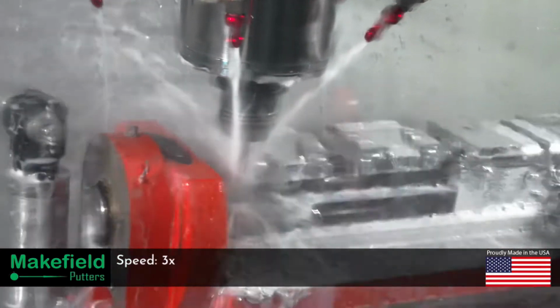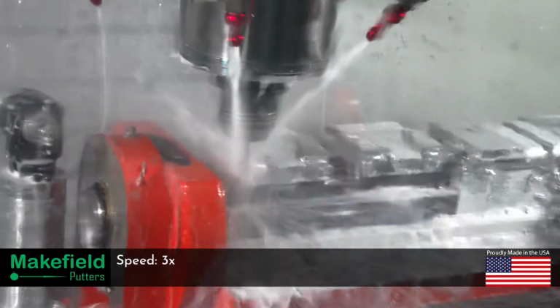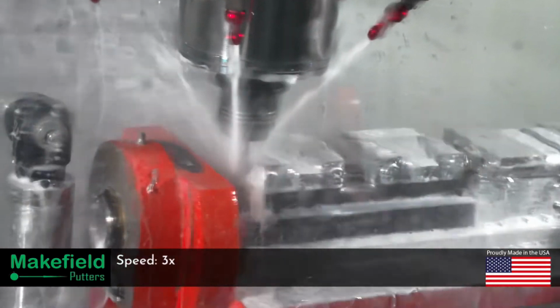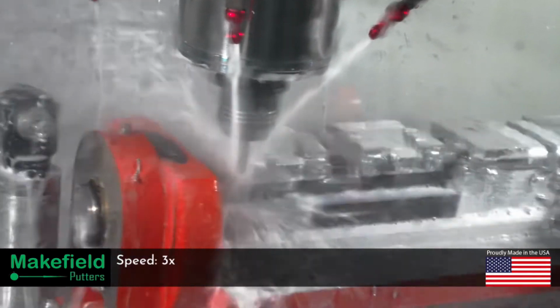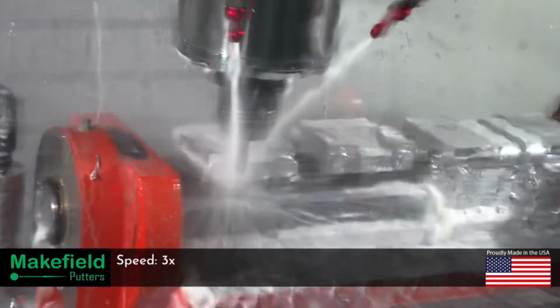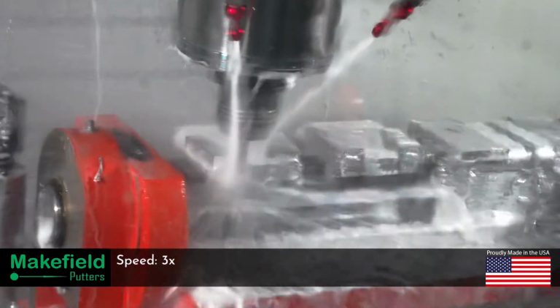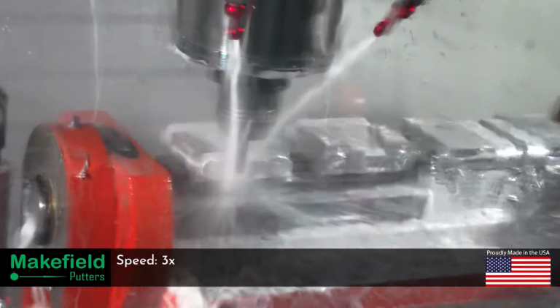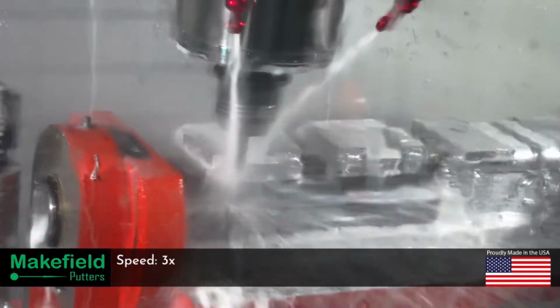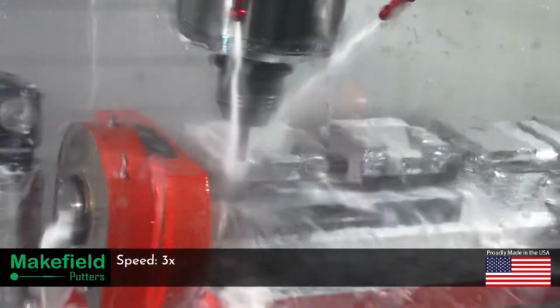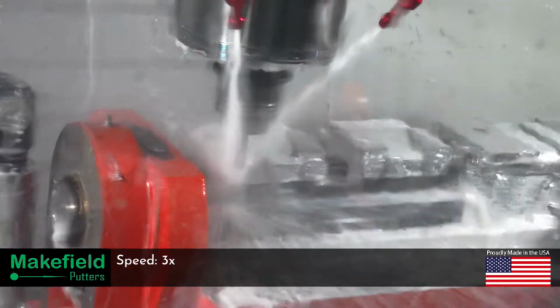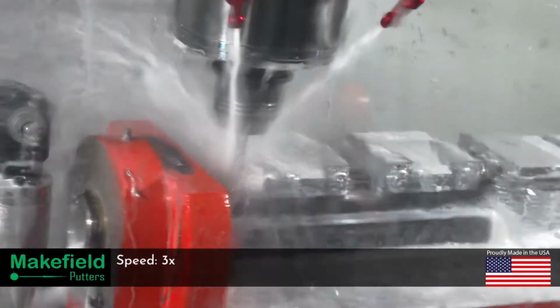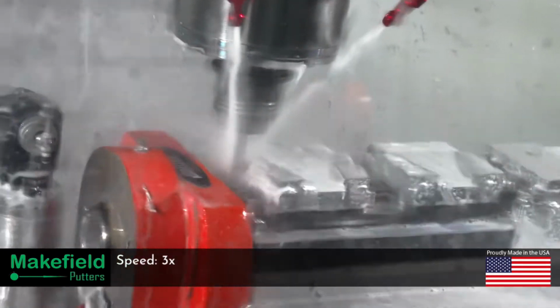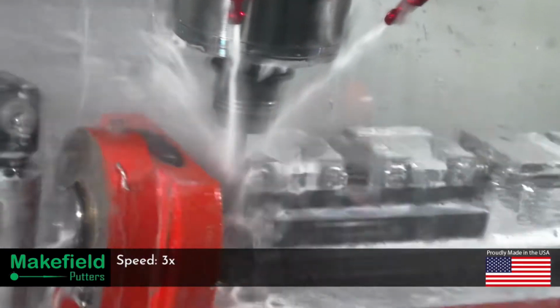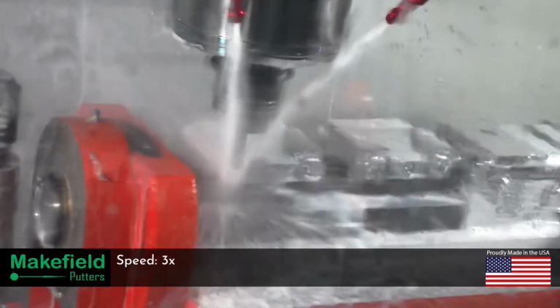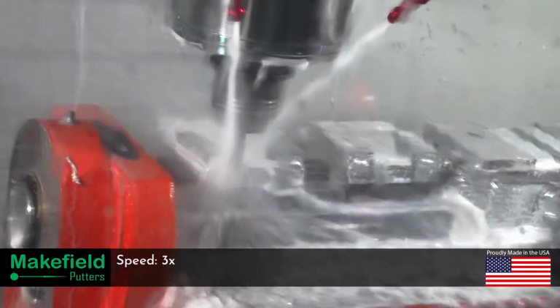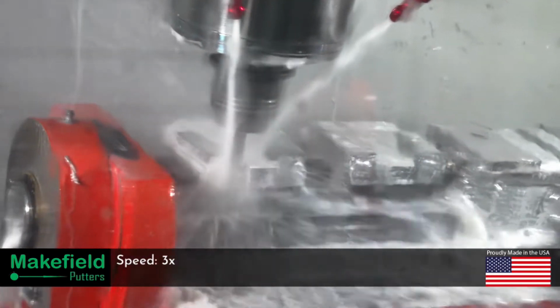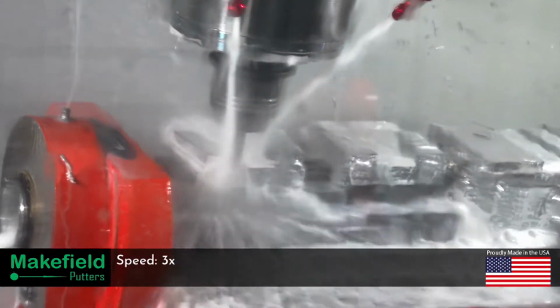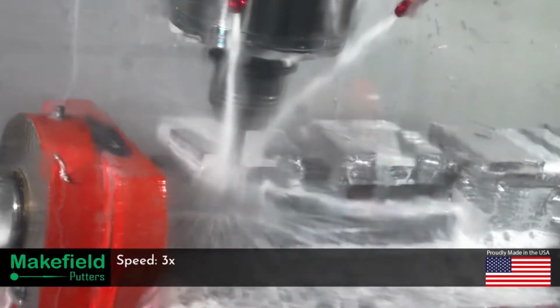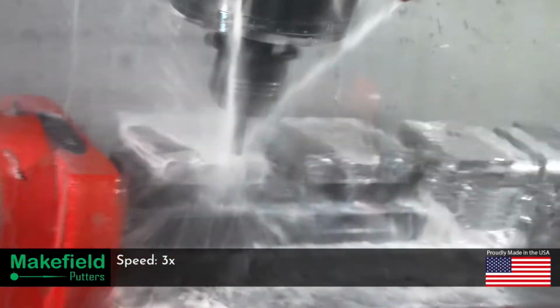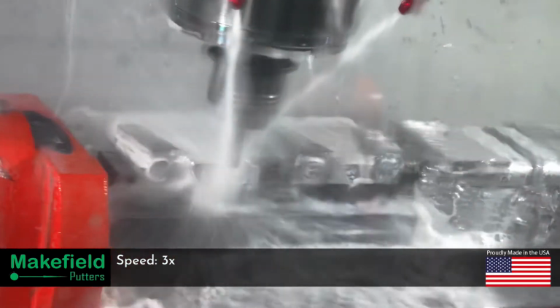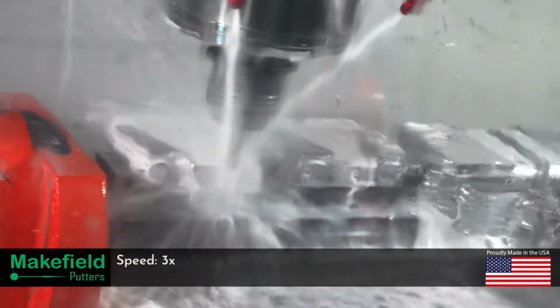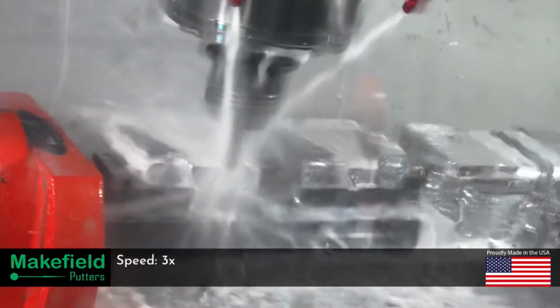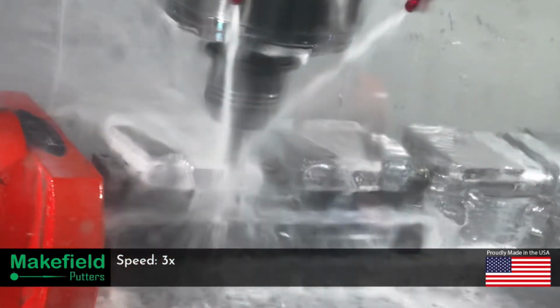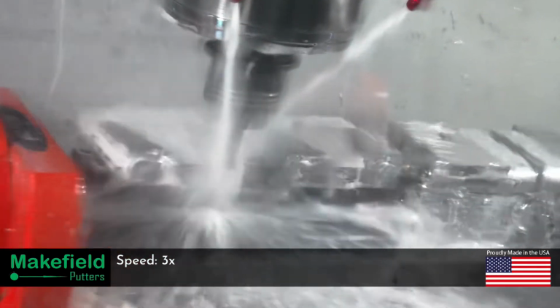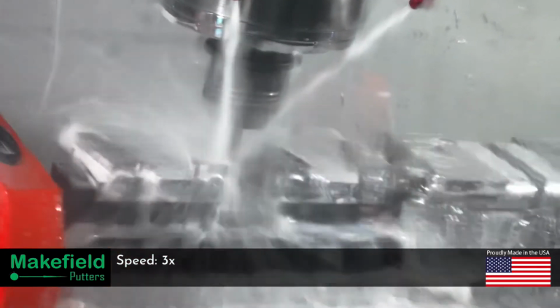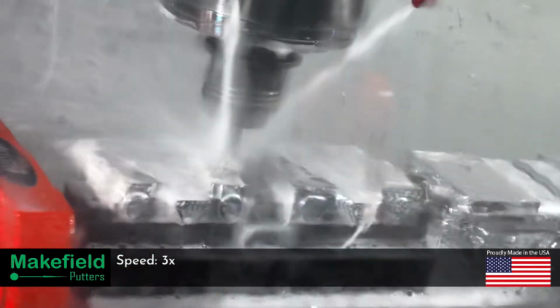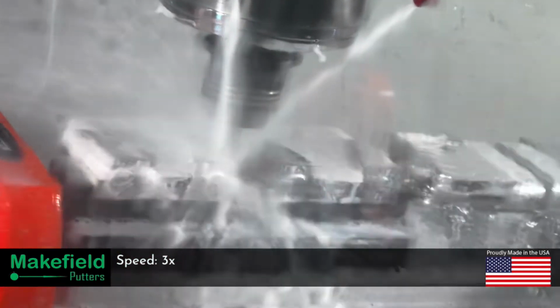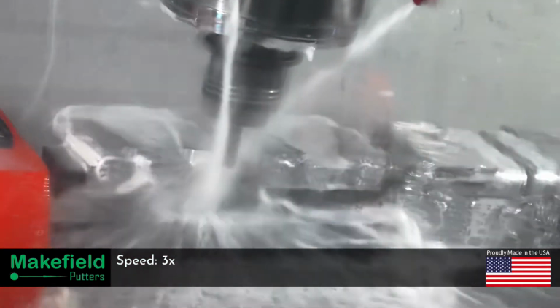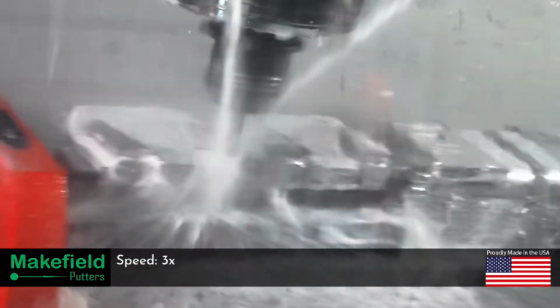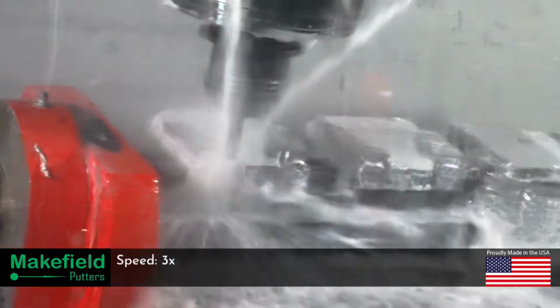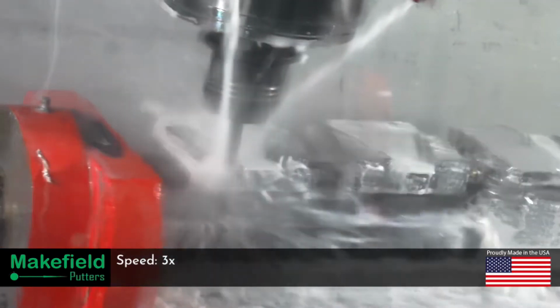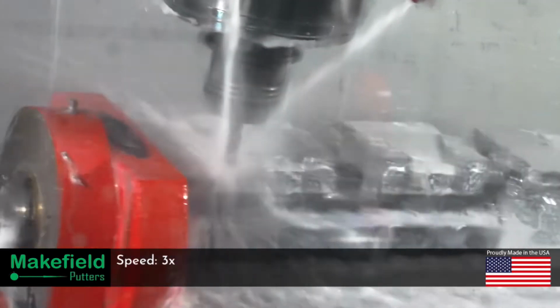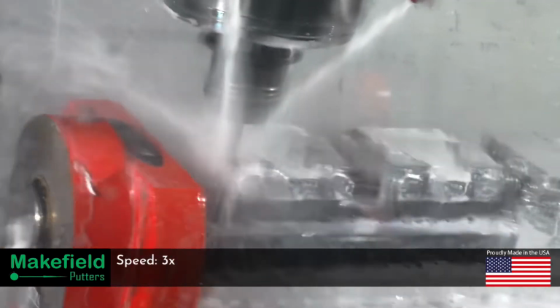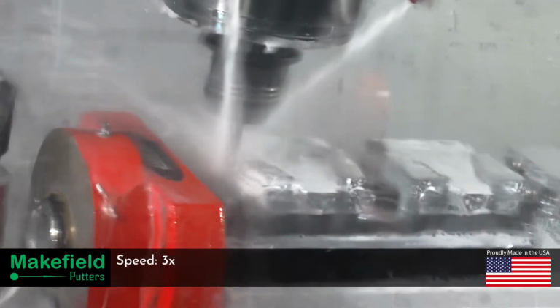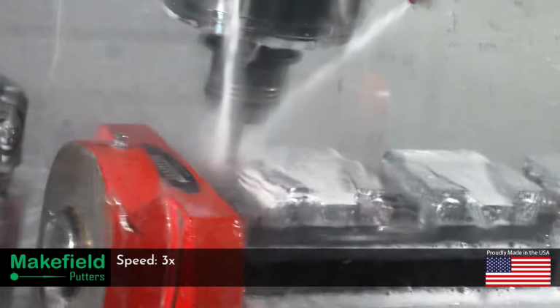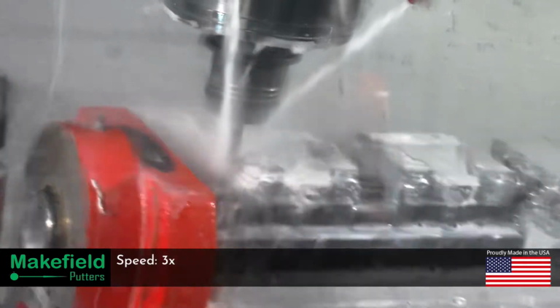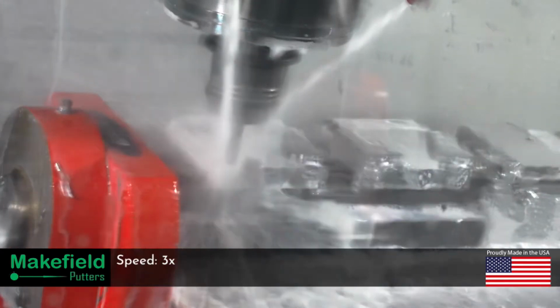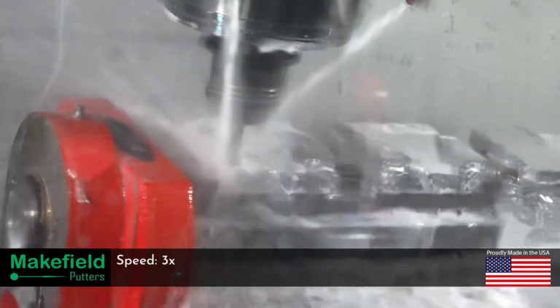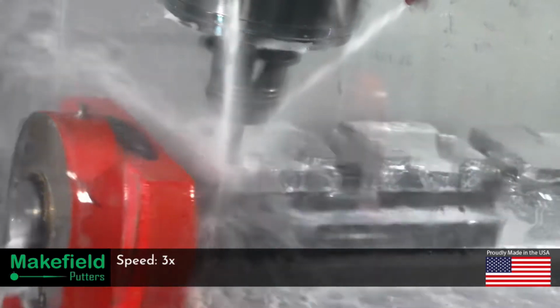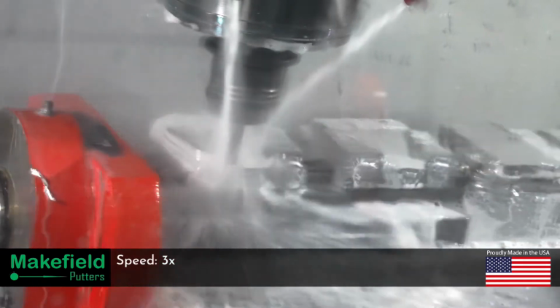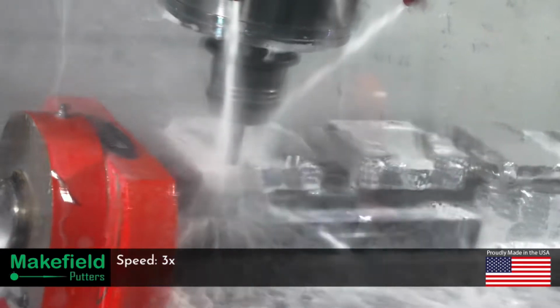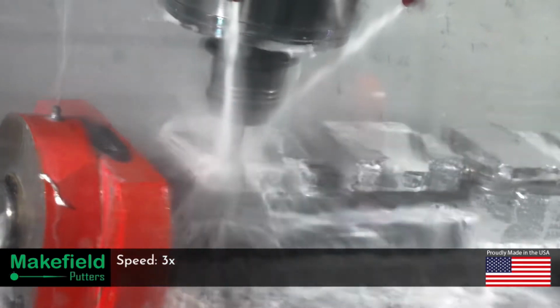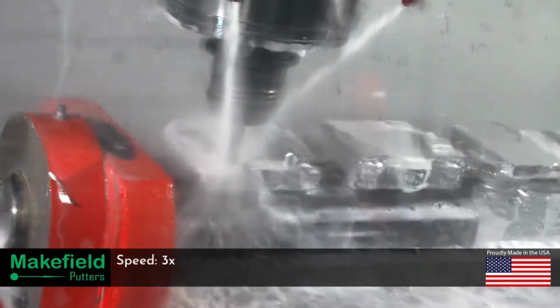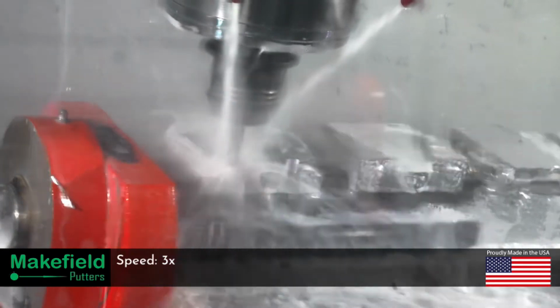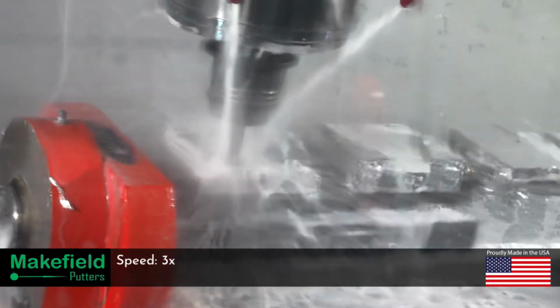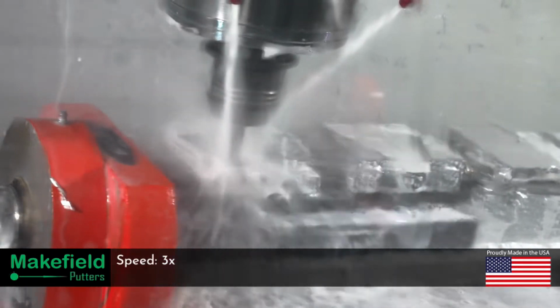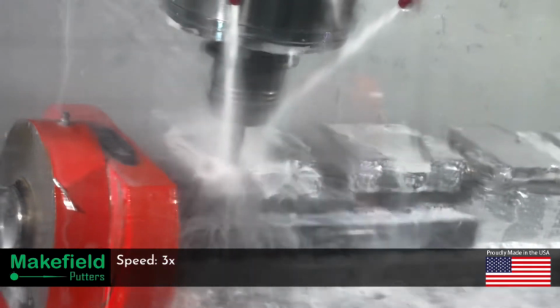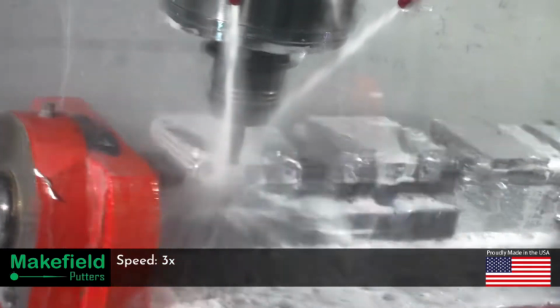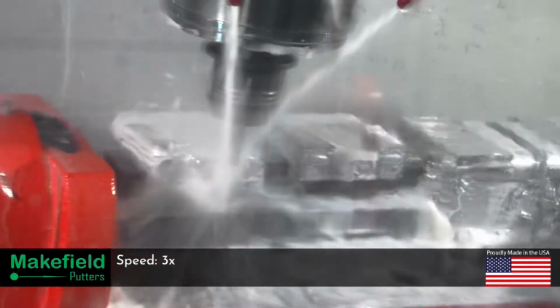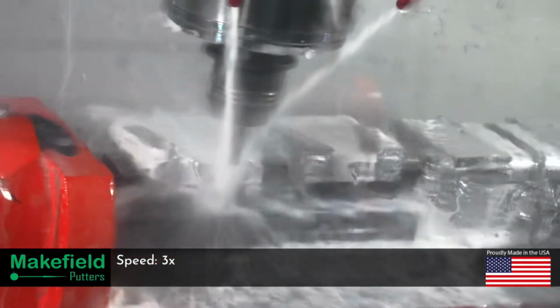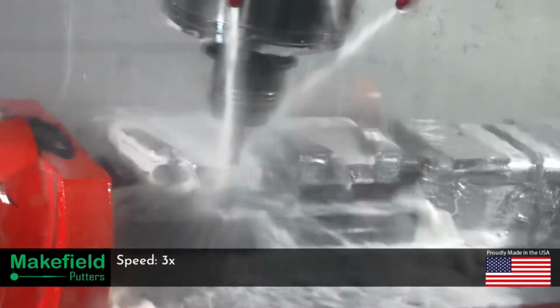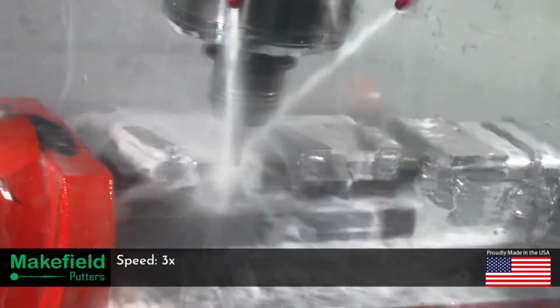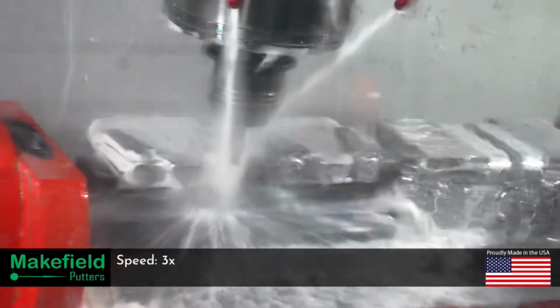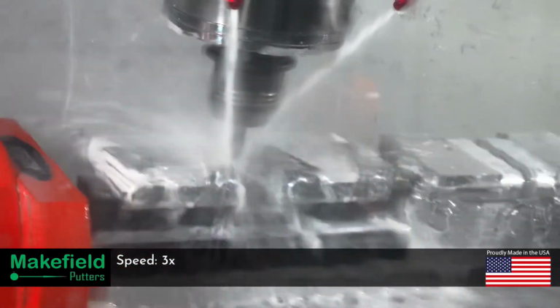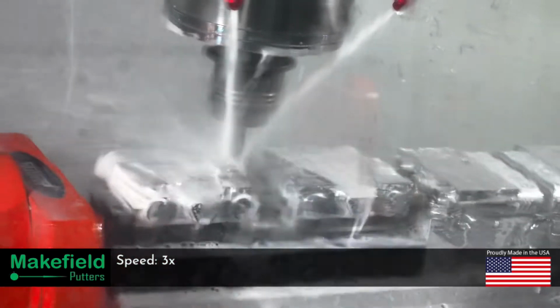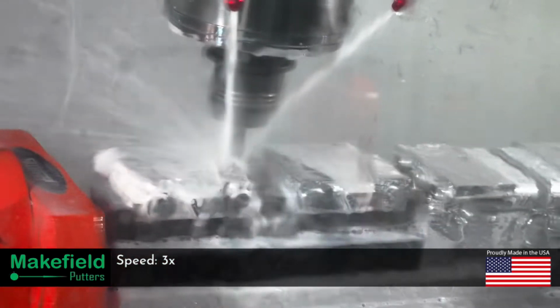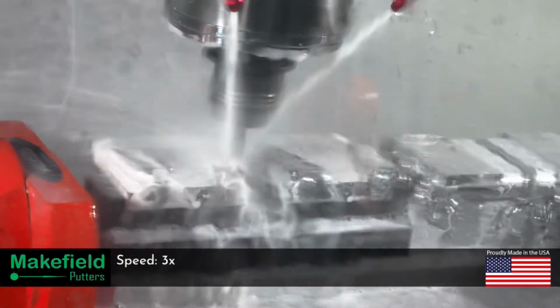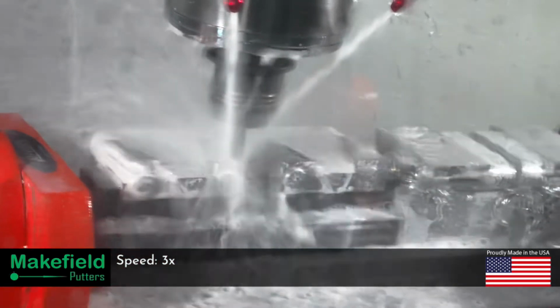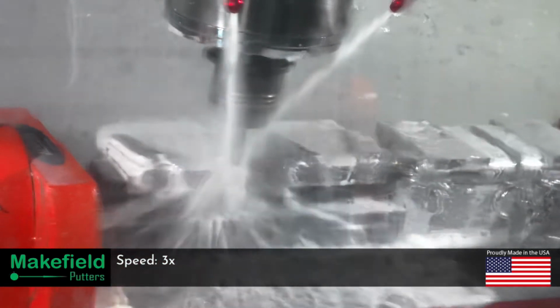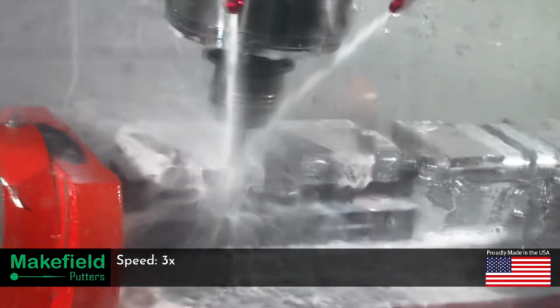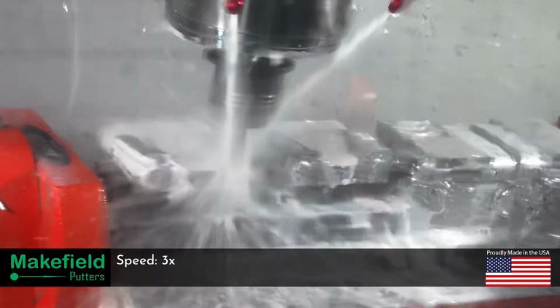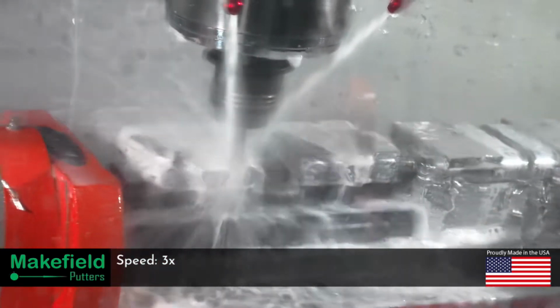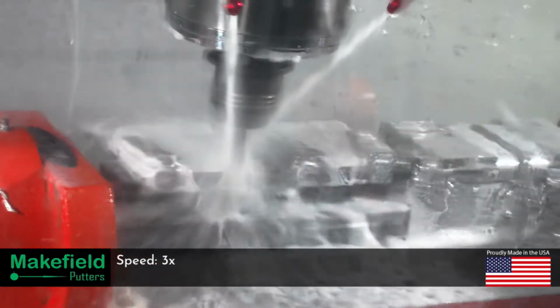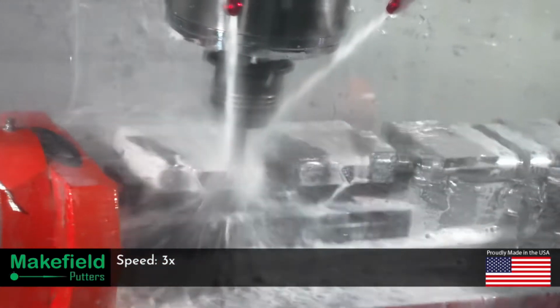After the larger tool roughing has been completed, we start surfacing with ball end mills in small increments to get to our putter's distinctive shape.